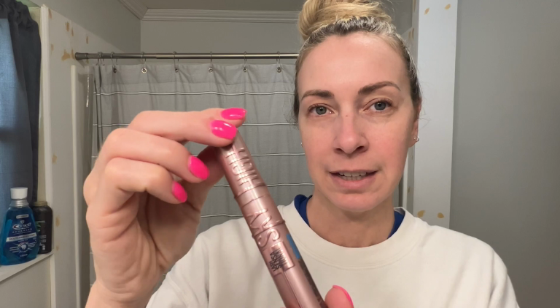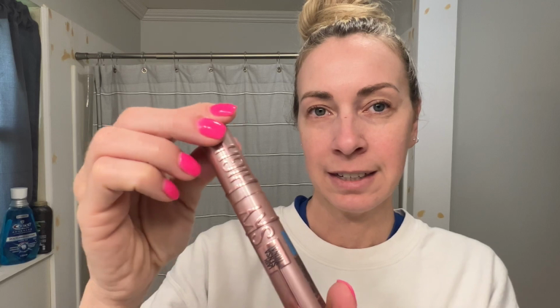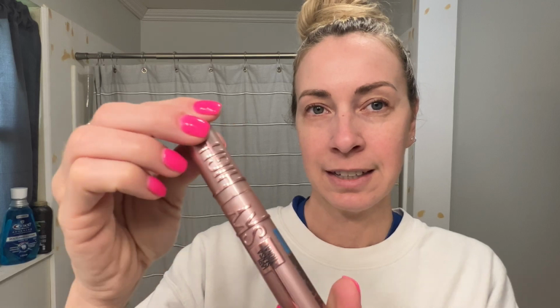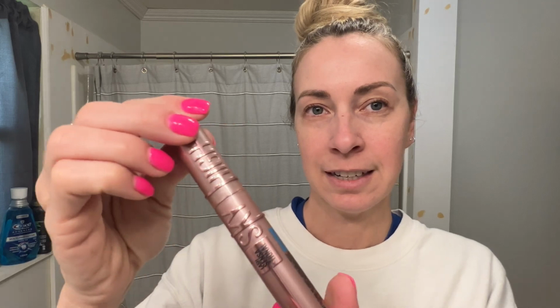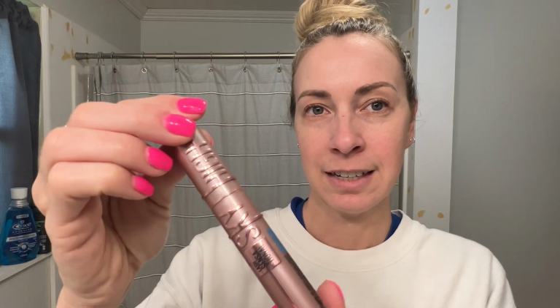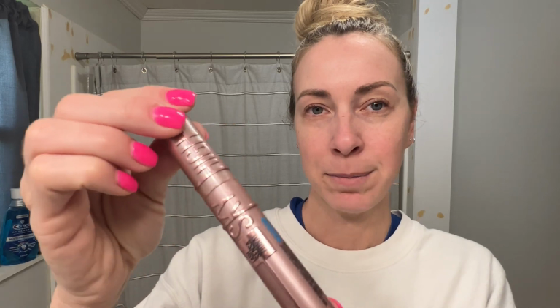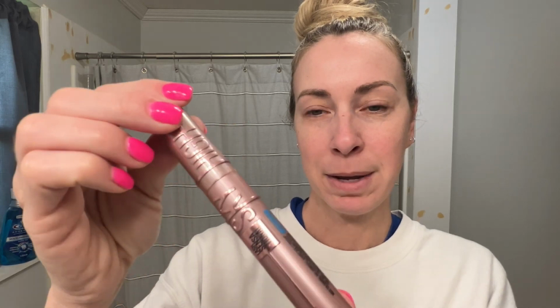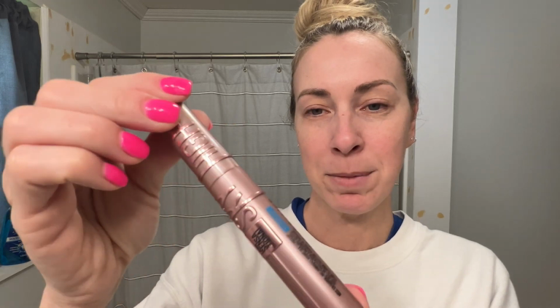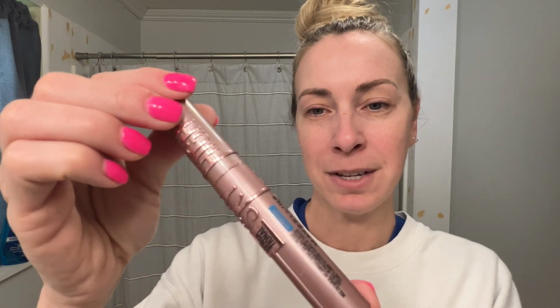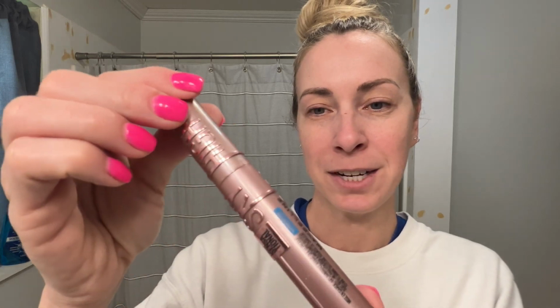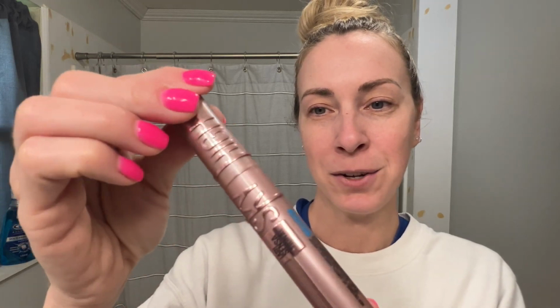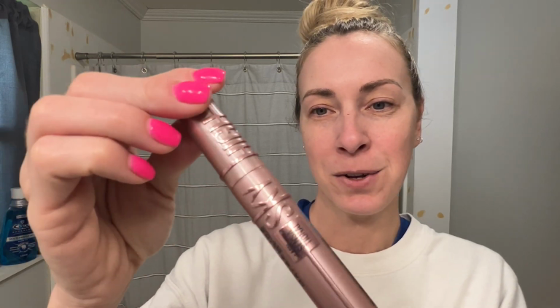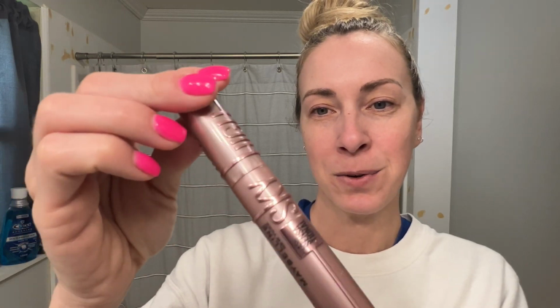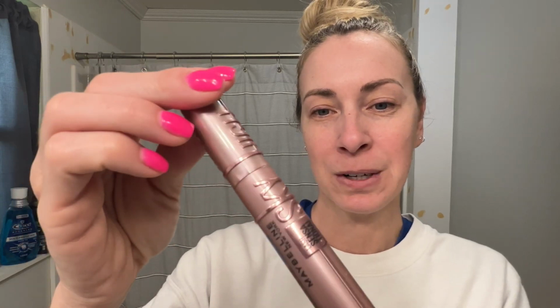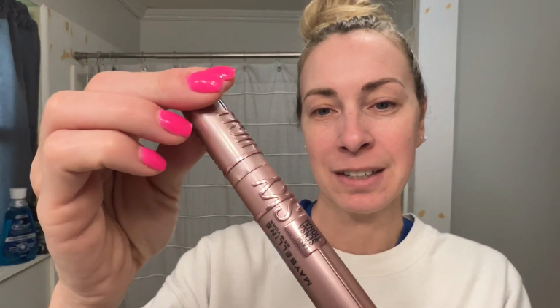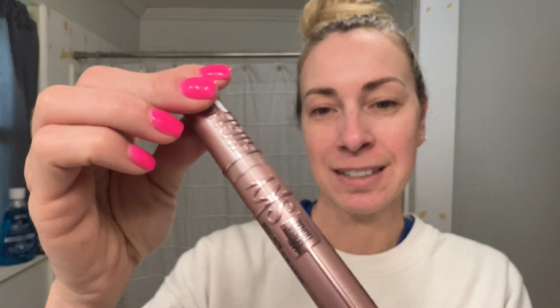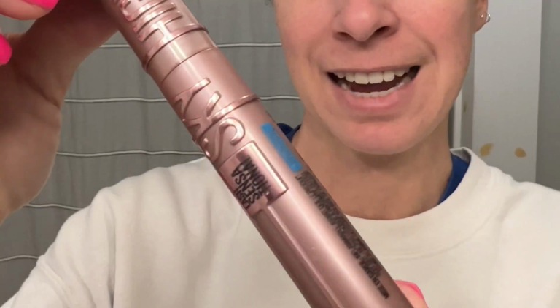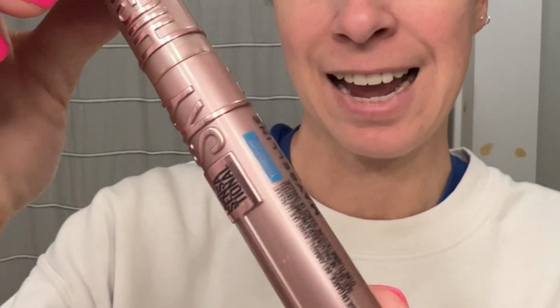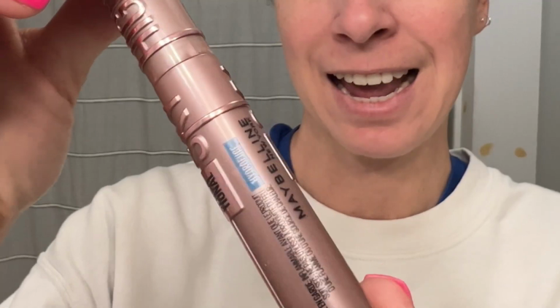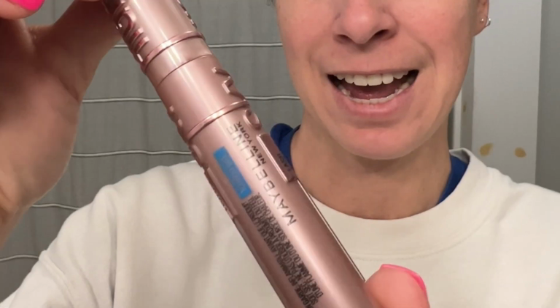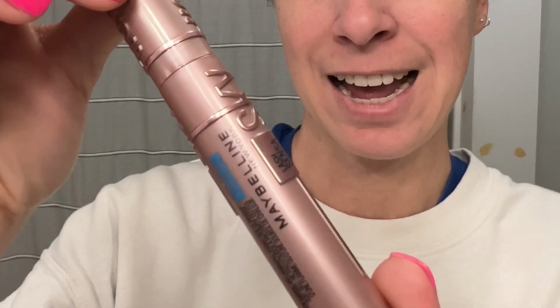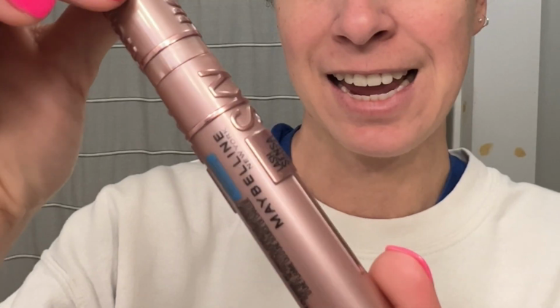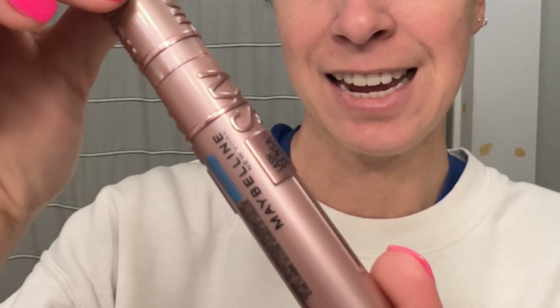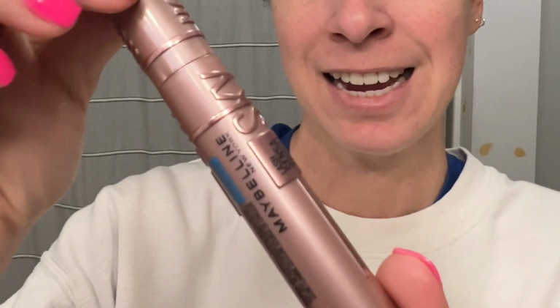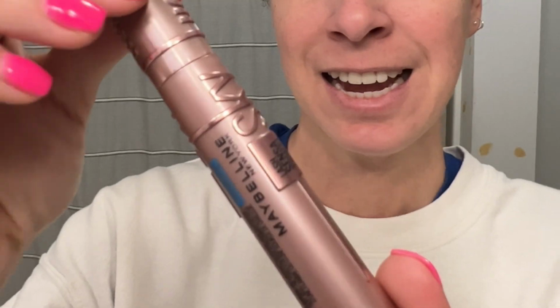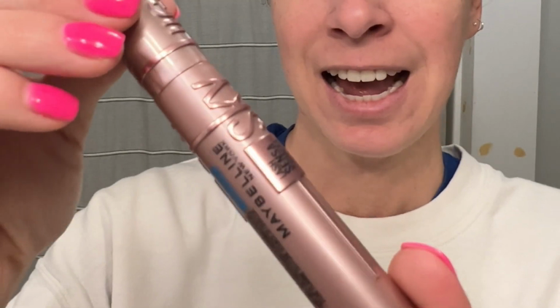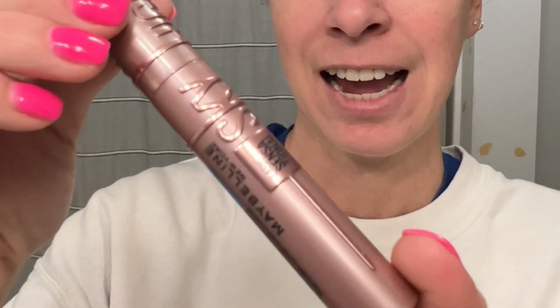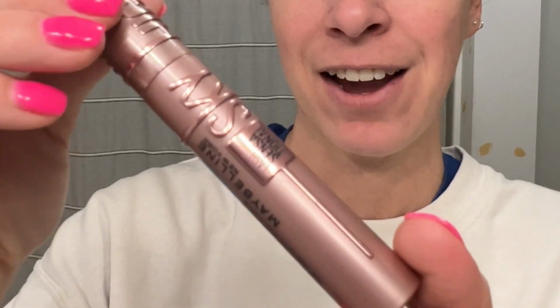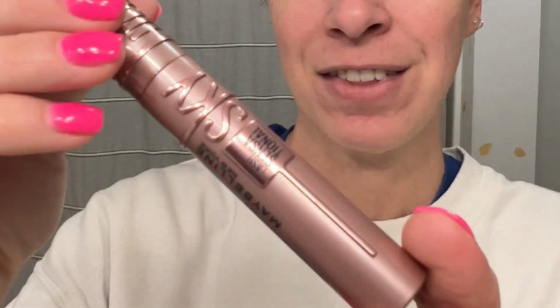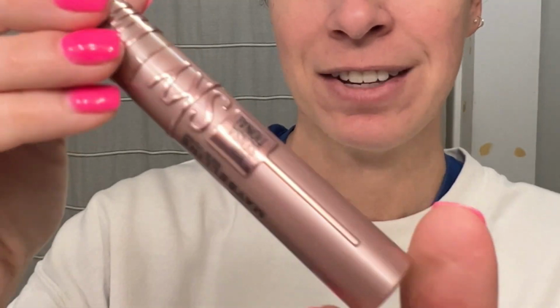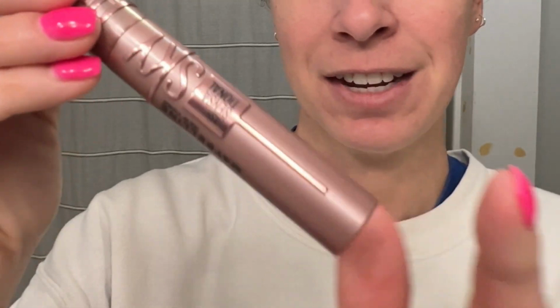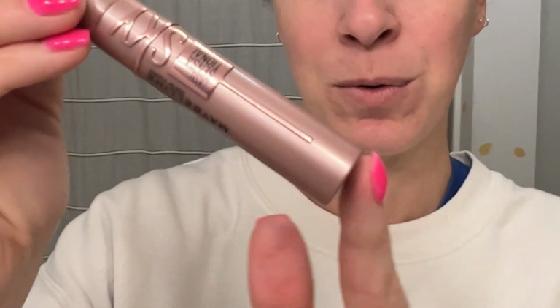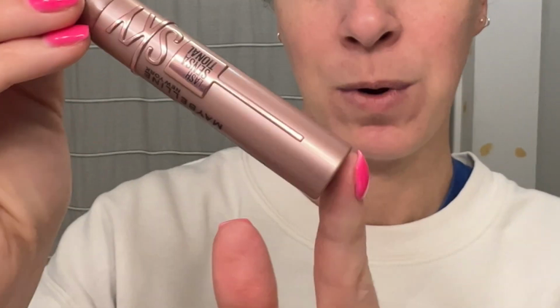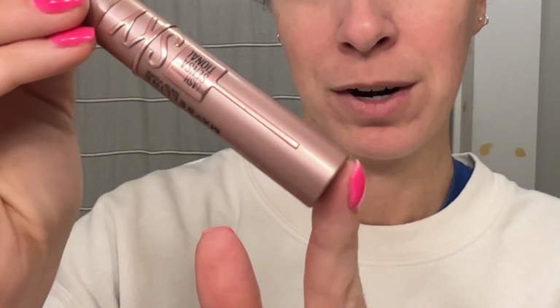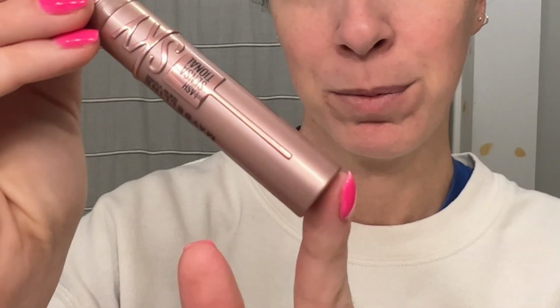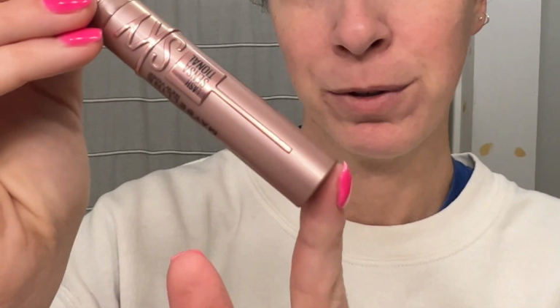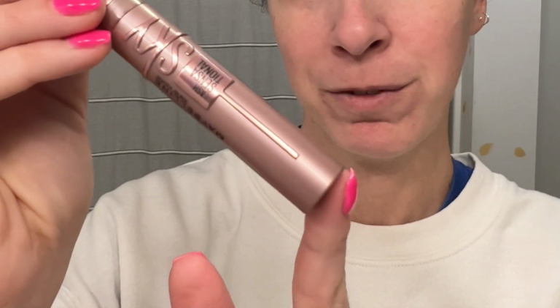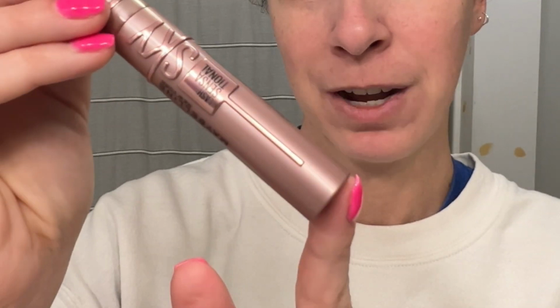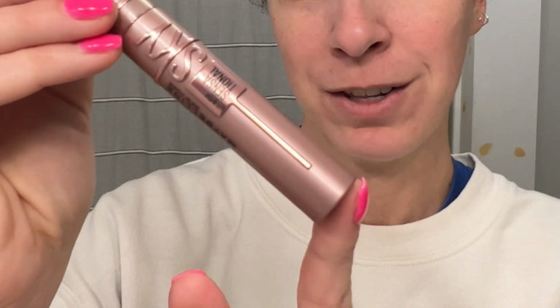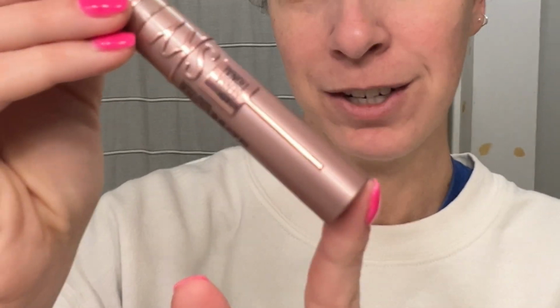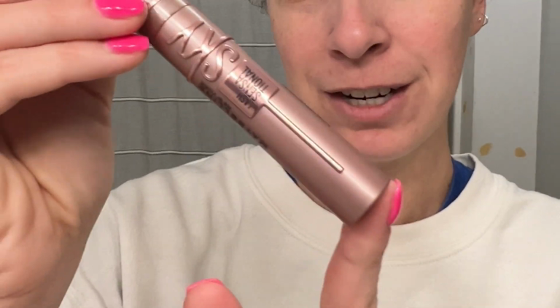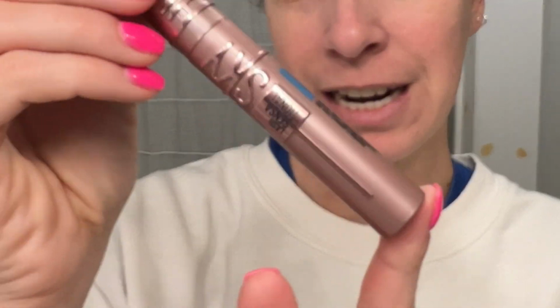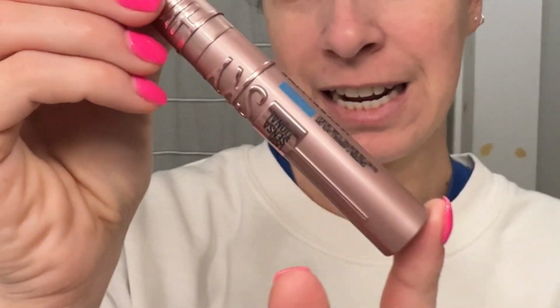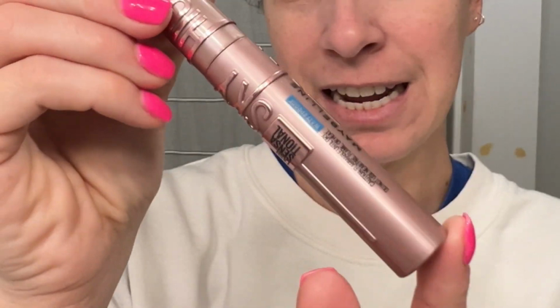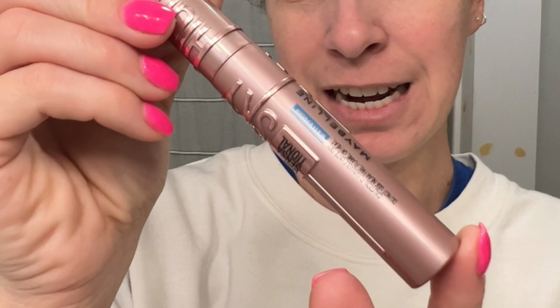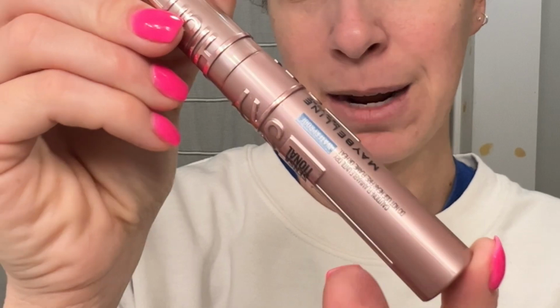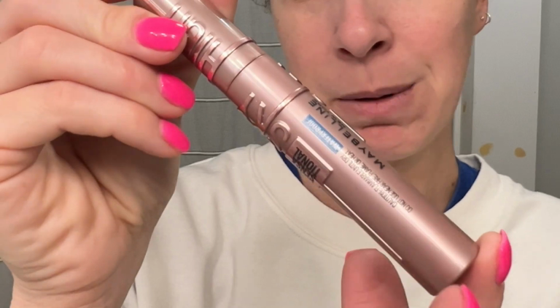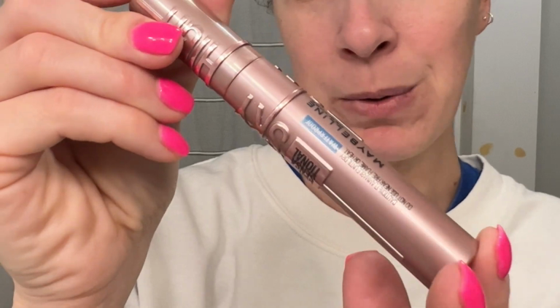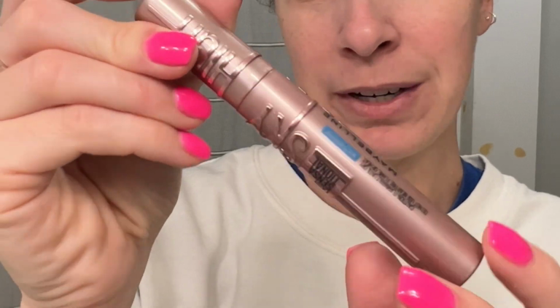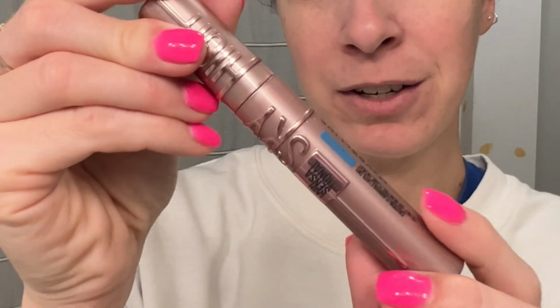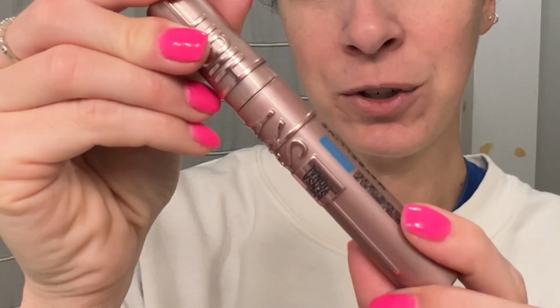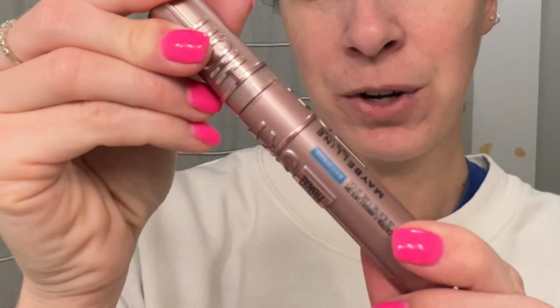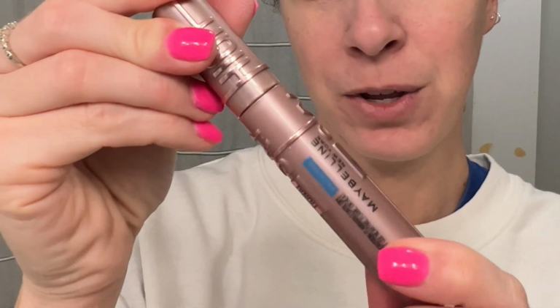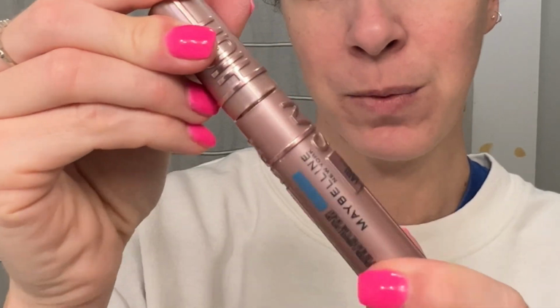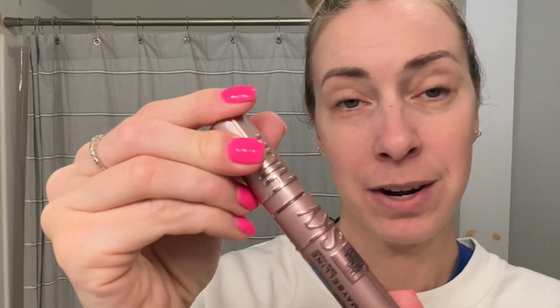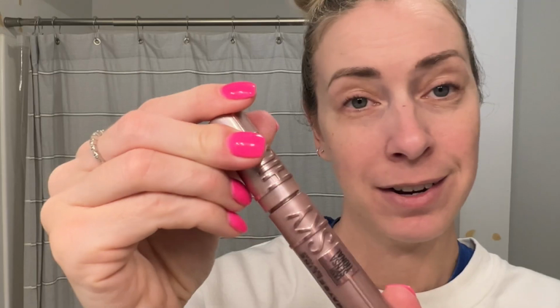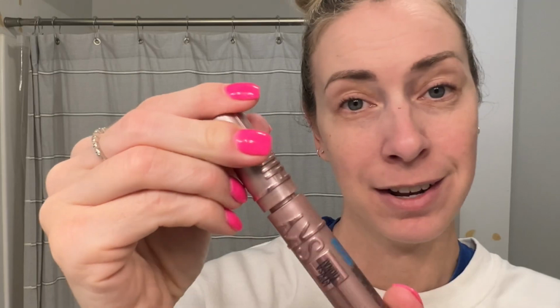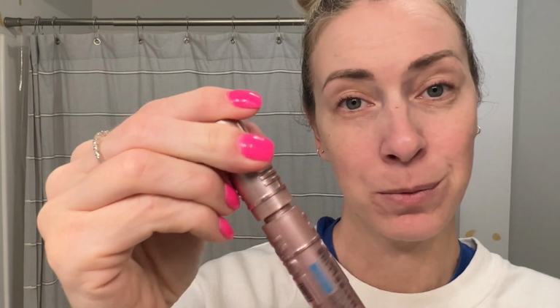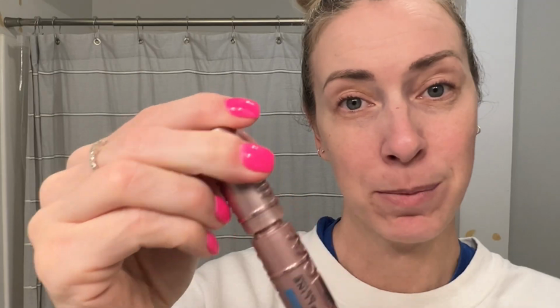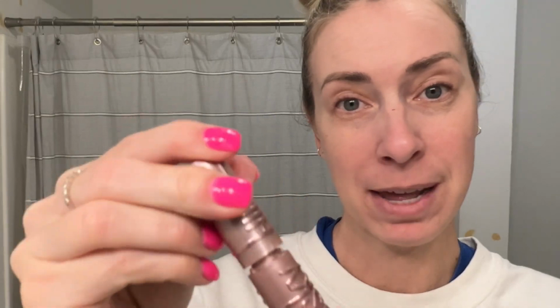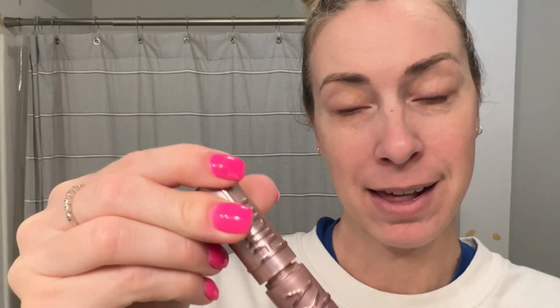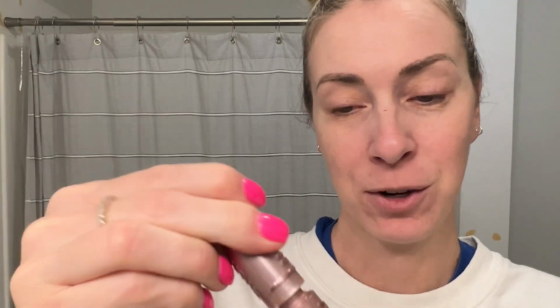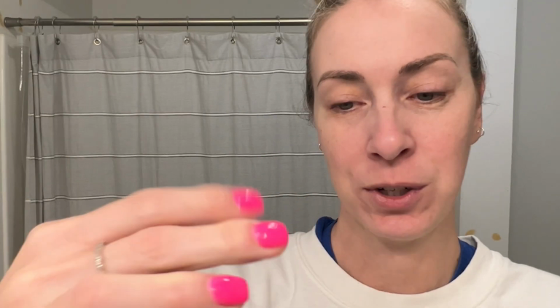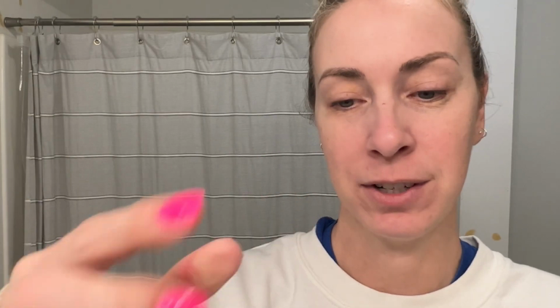This is Maybelline New York Sky High. I have this in a waterproof color and I'm going to show you what it does with my lashes.